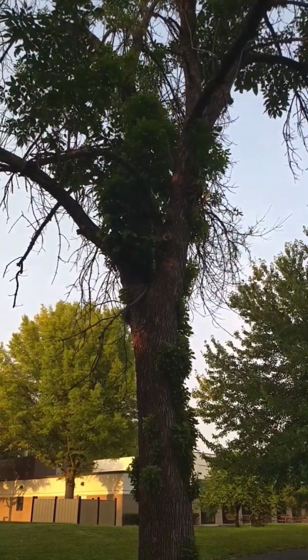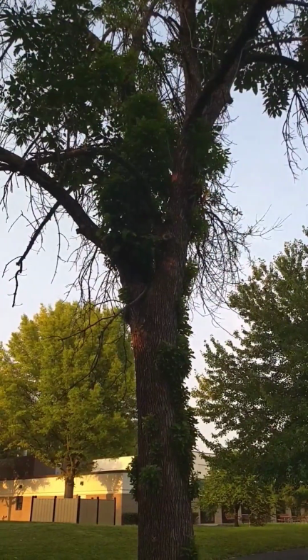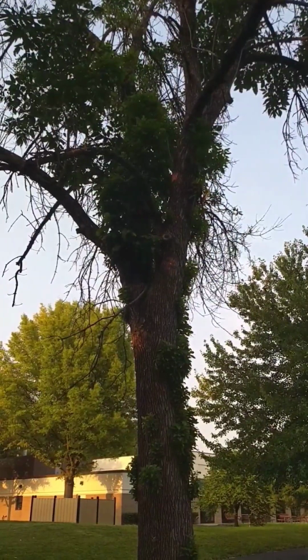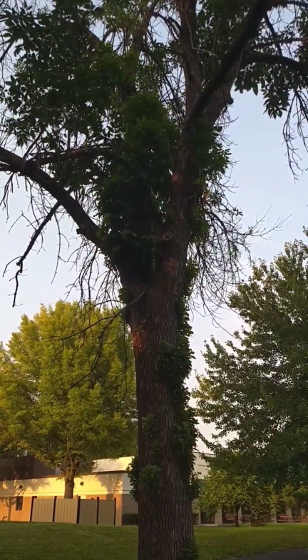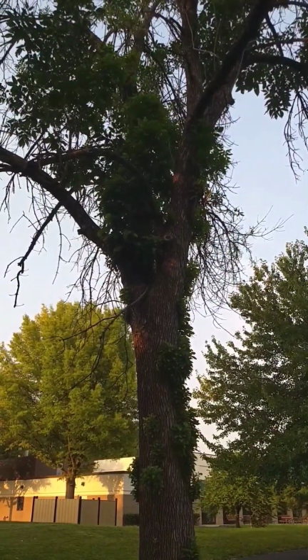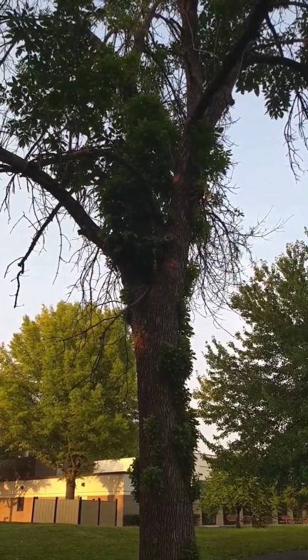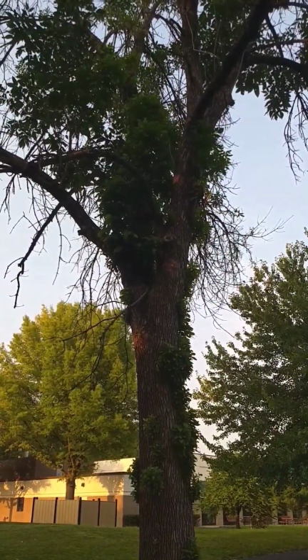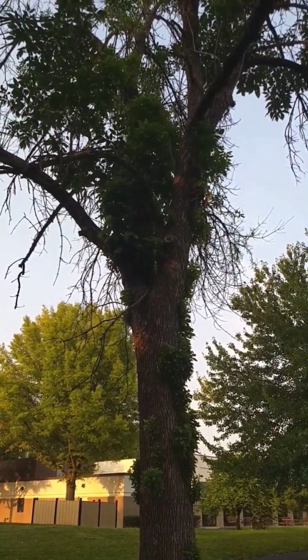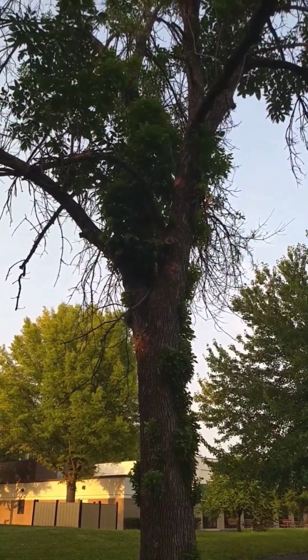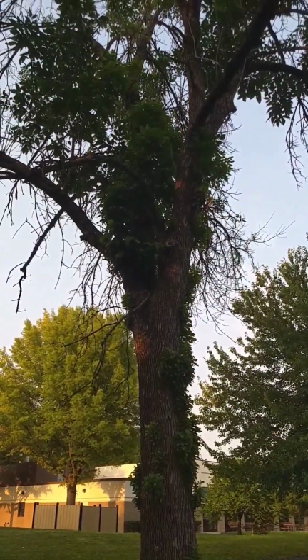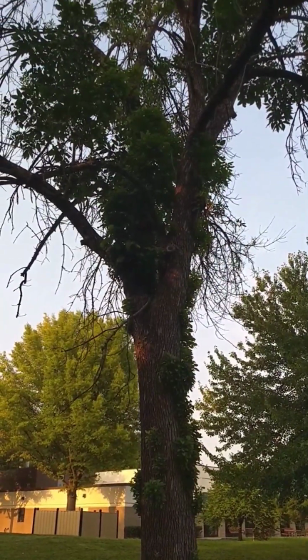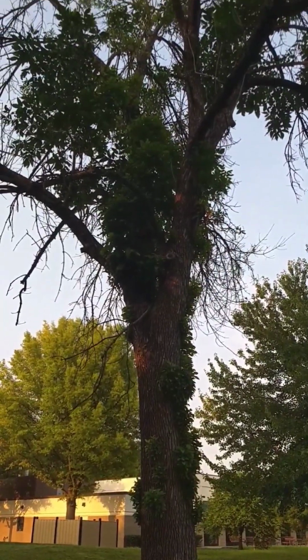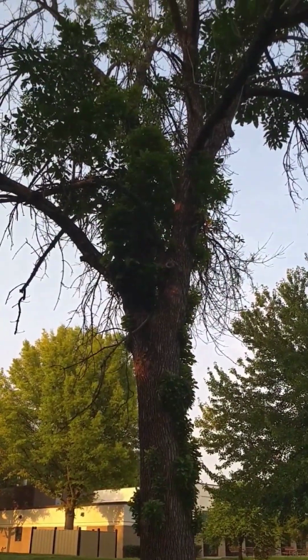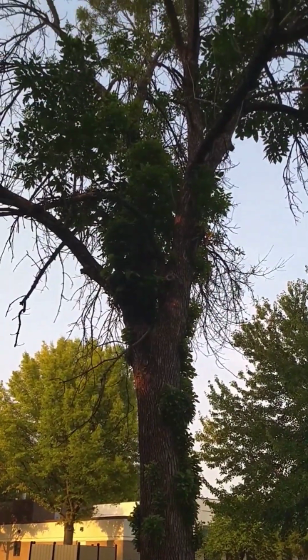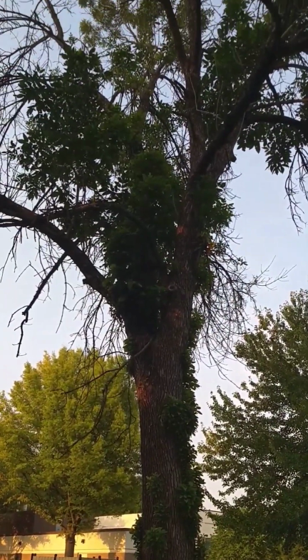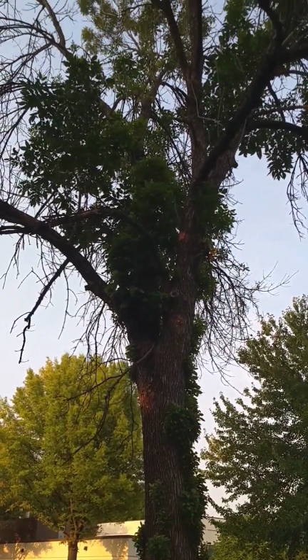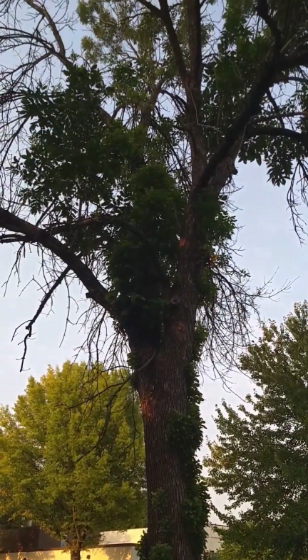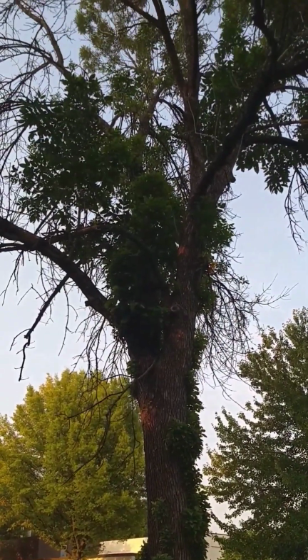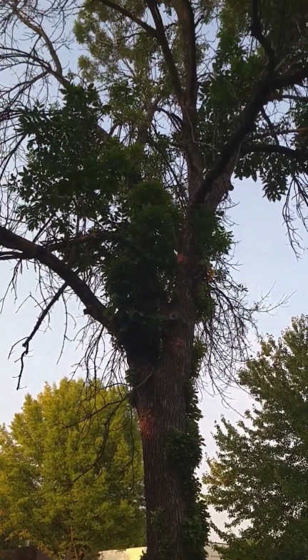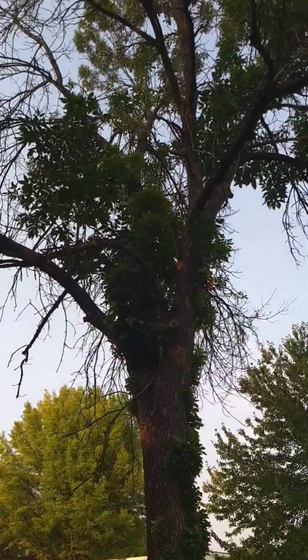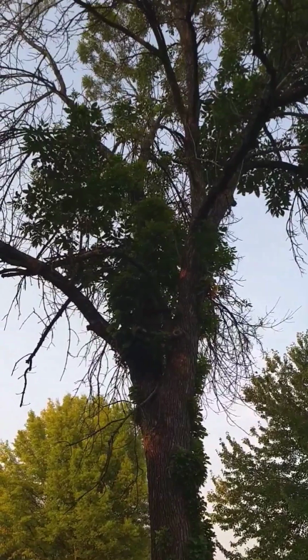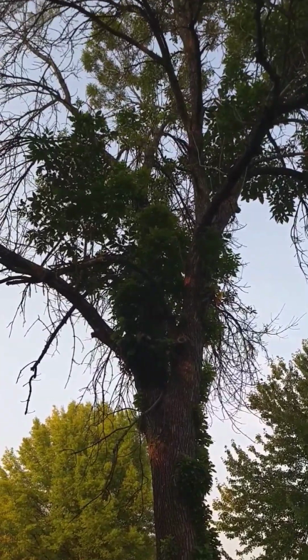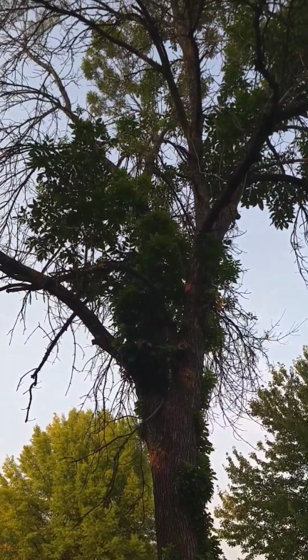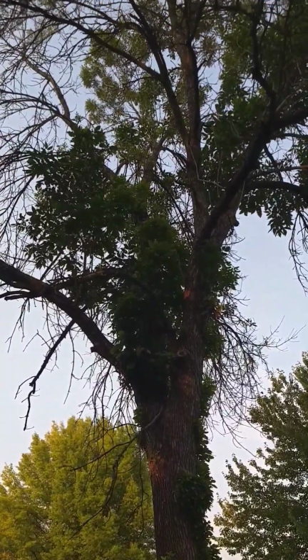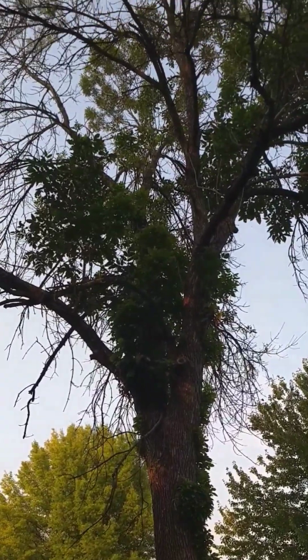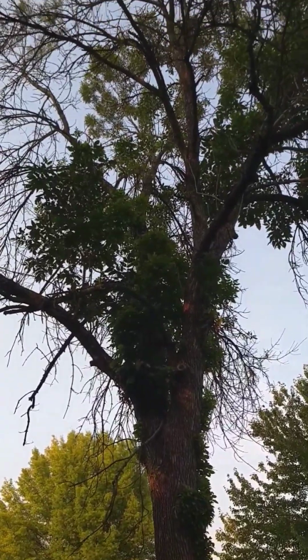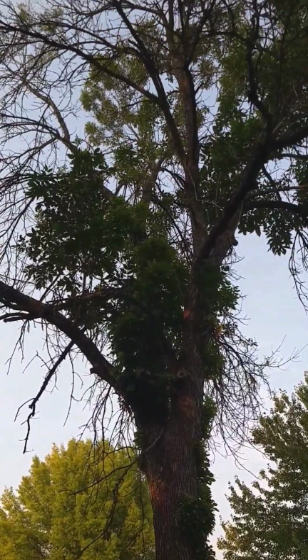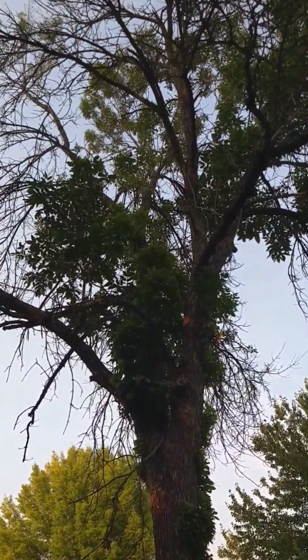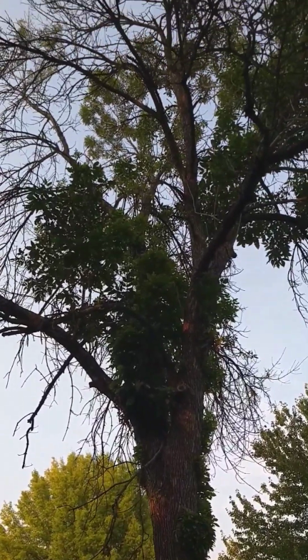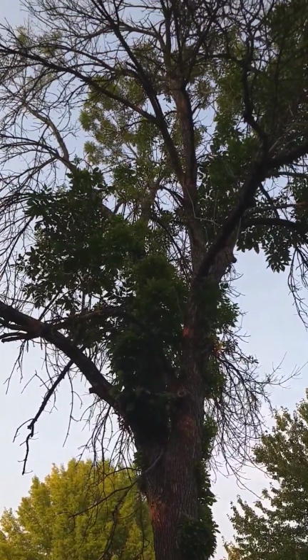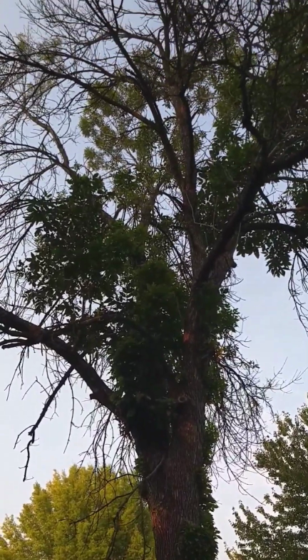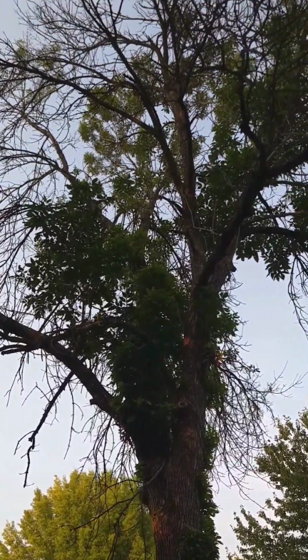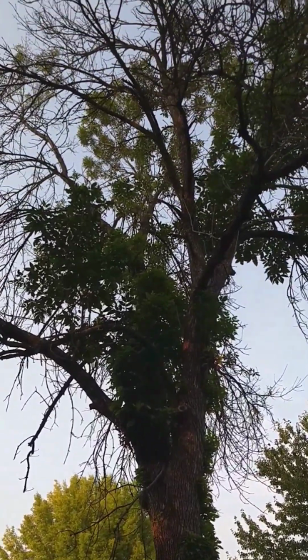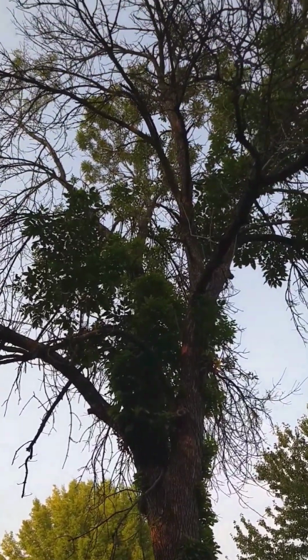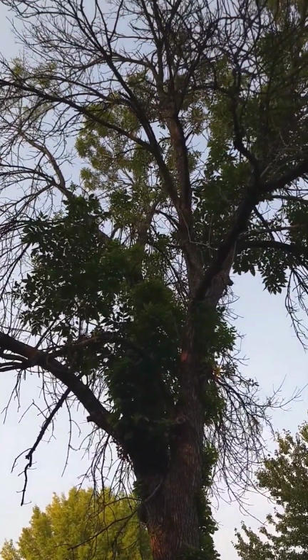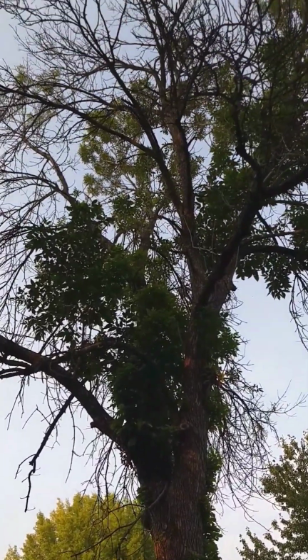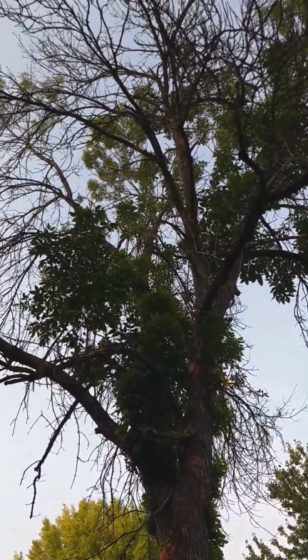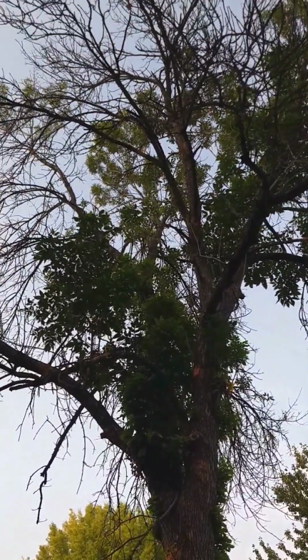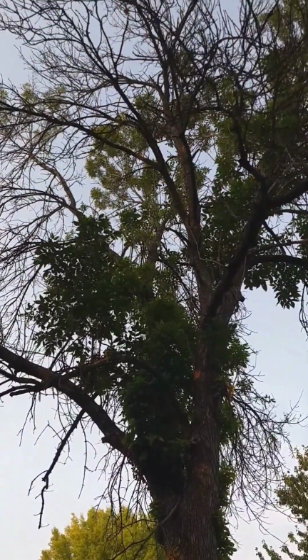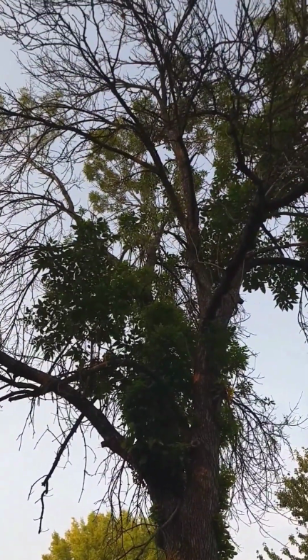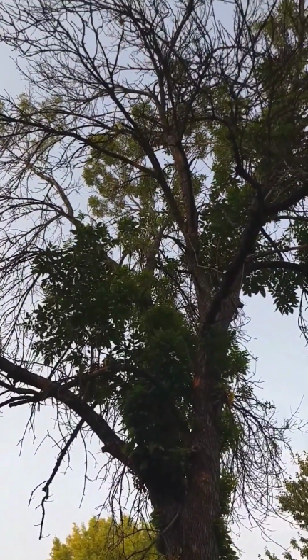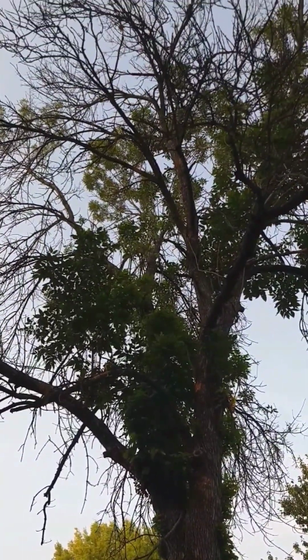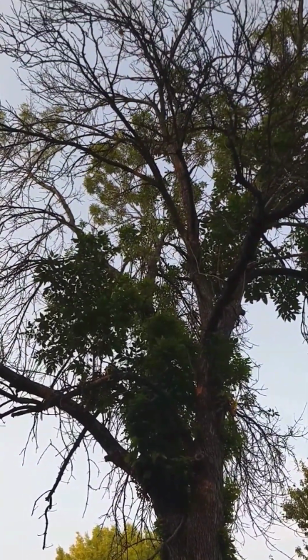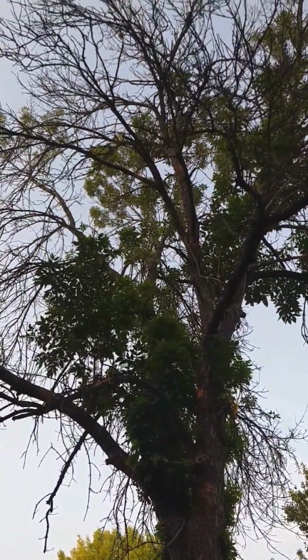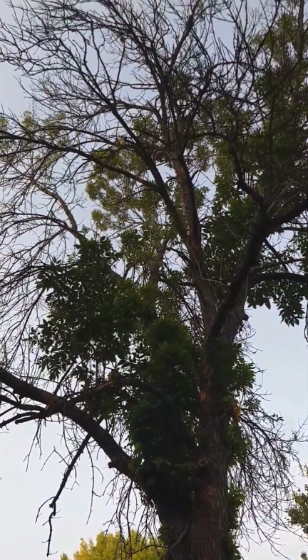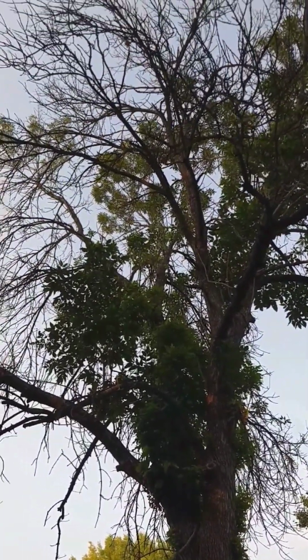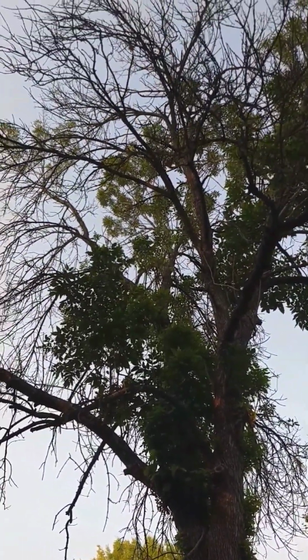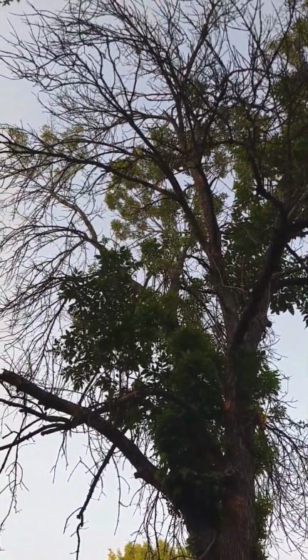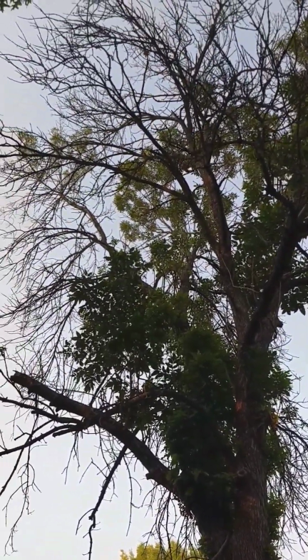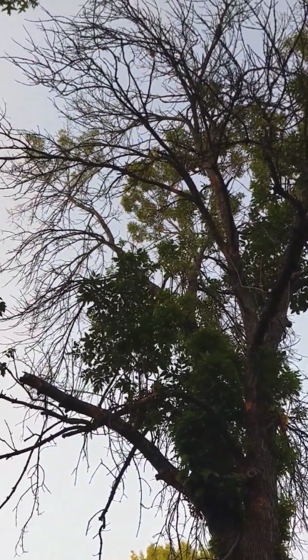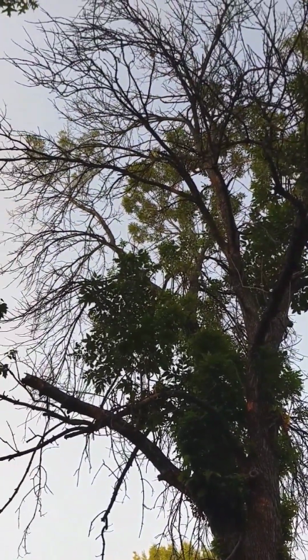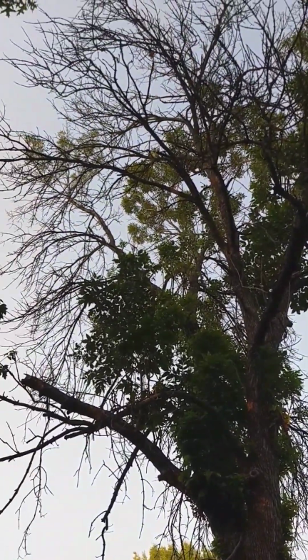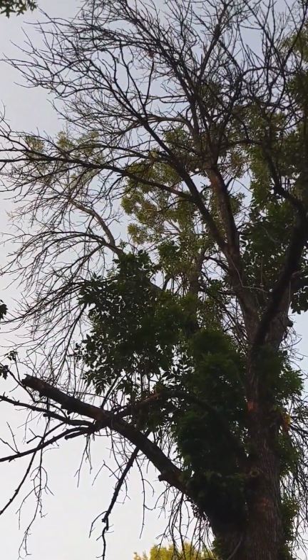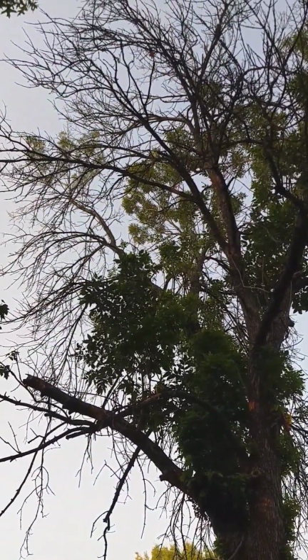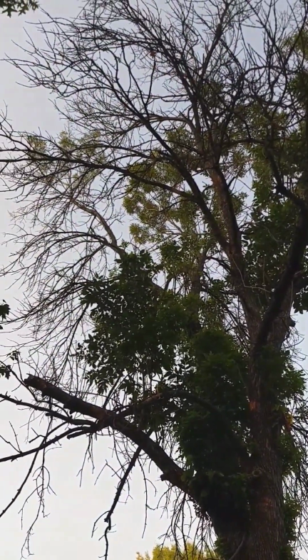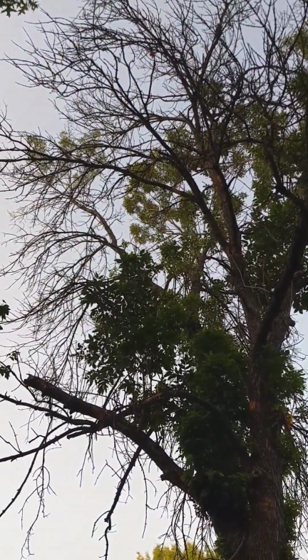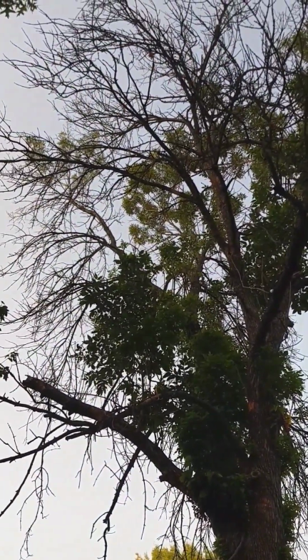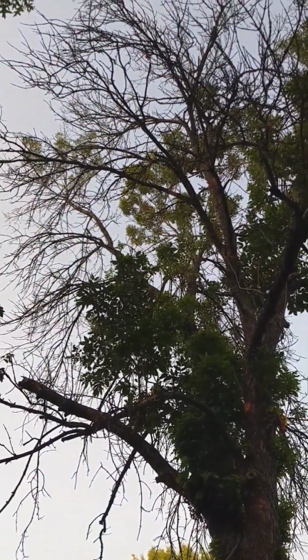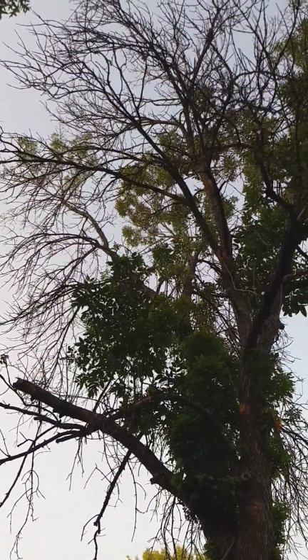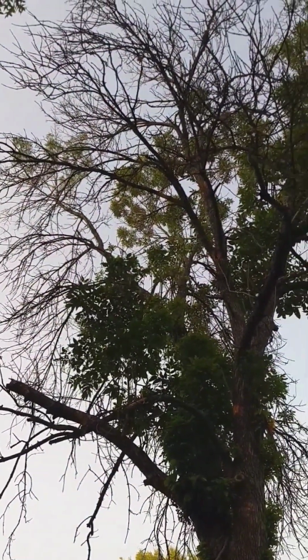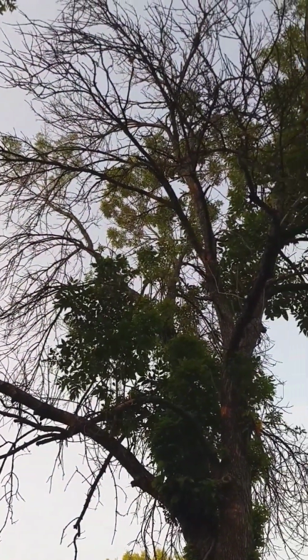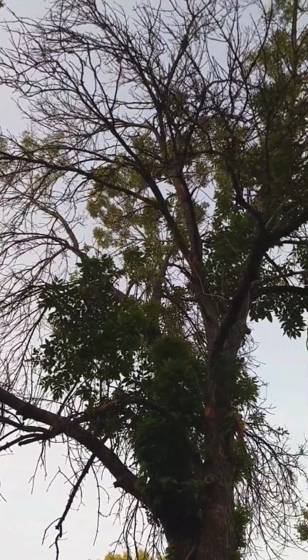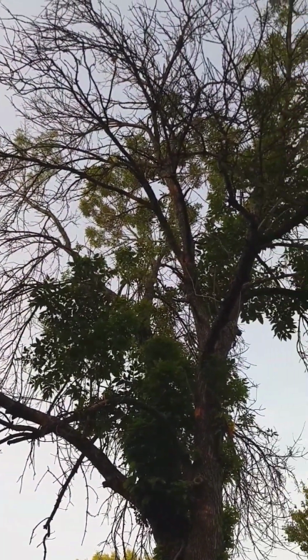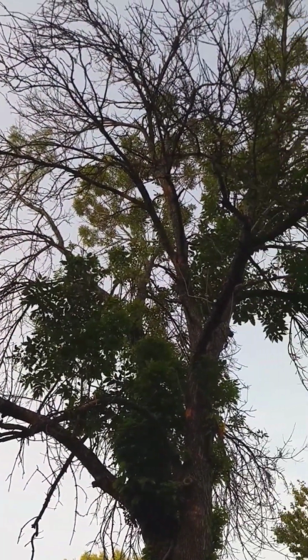This tree is definitely on its way out and should be removed. There's not a chance of it surviving at this point.